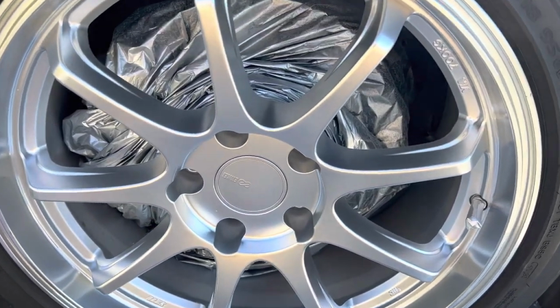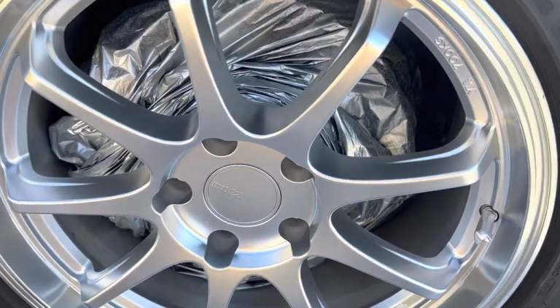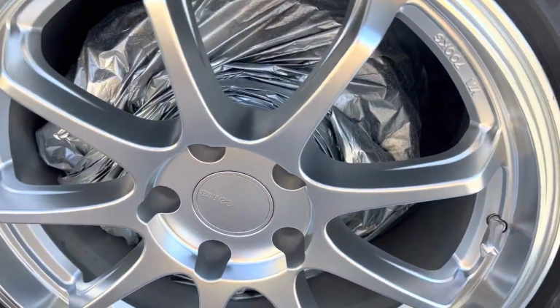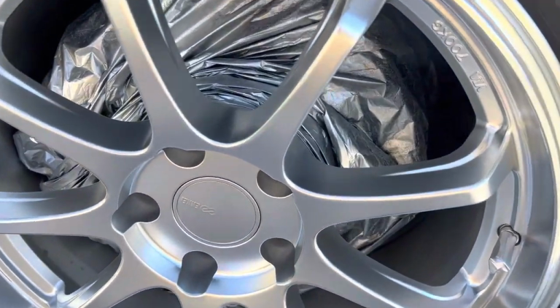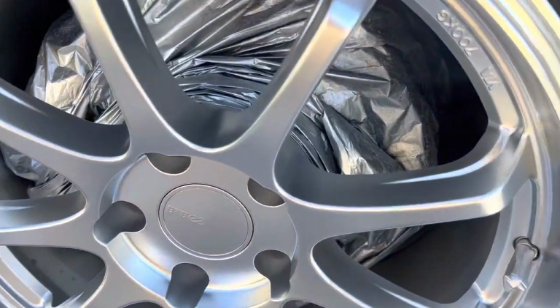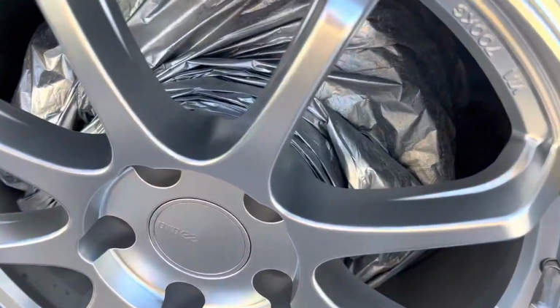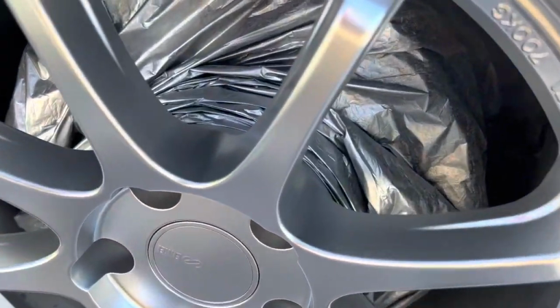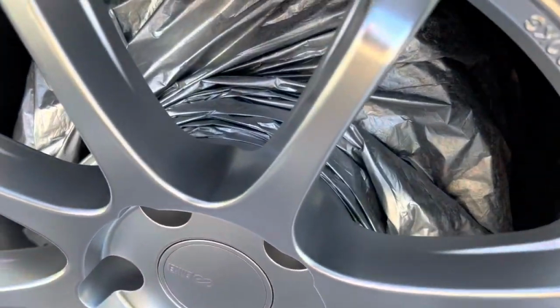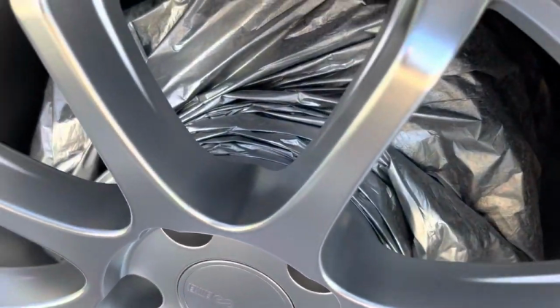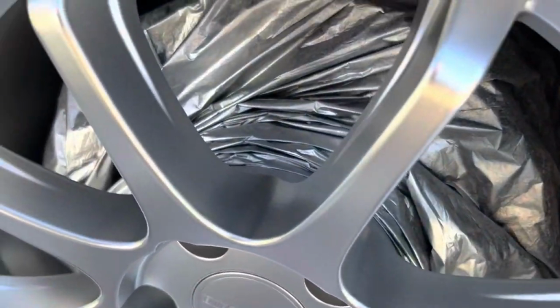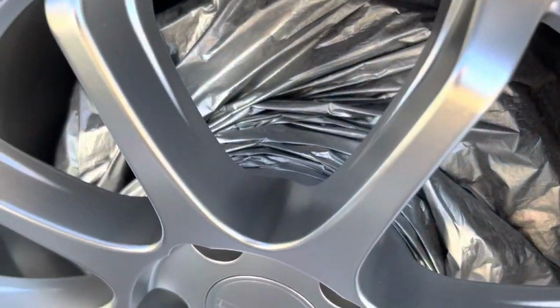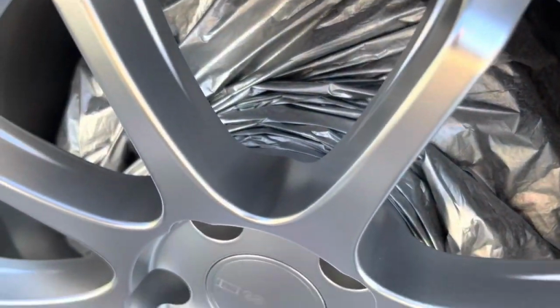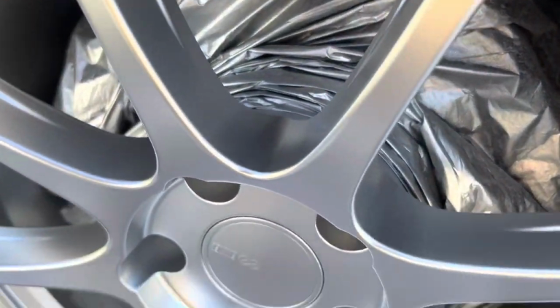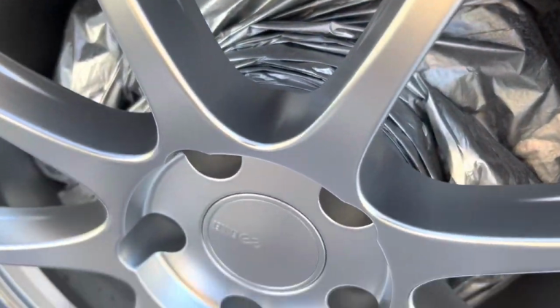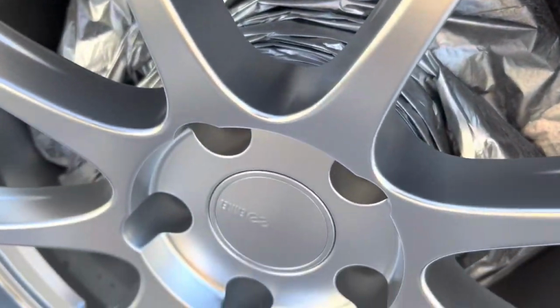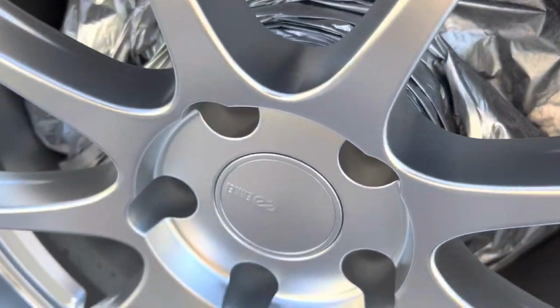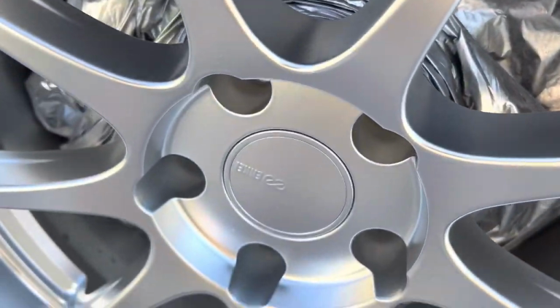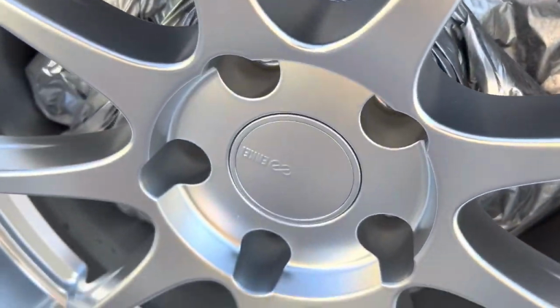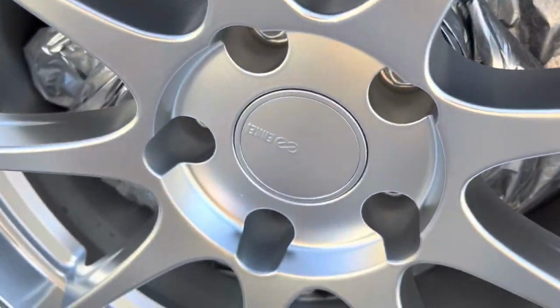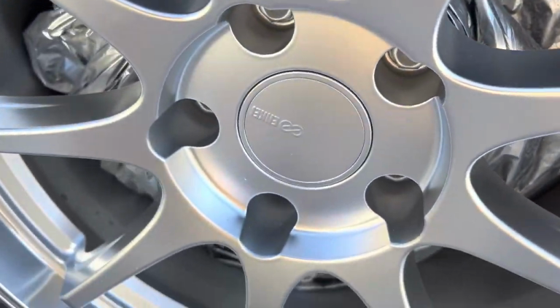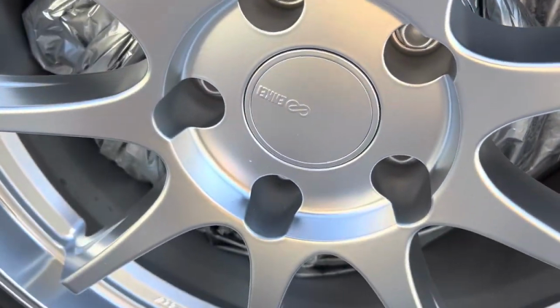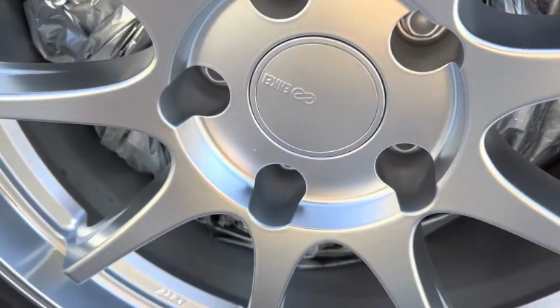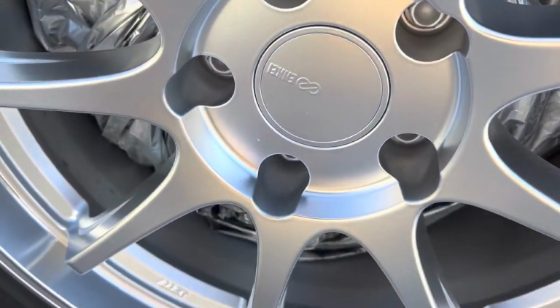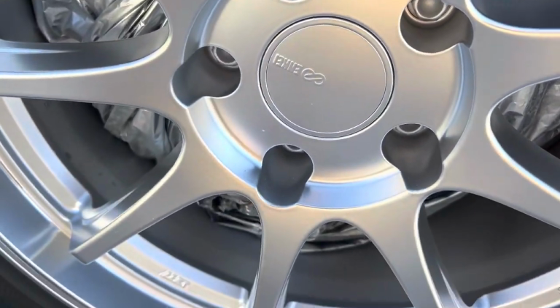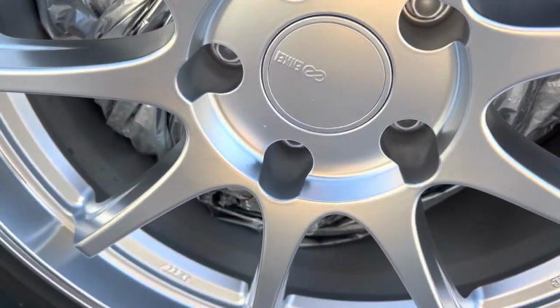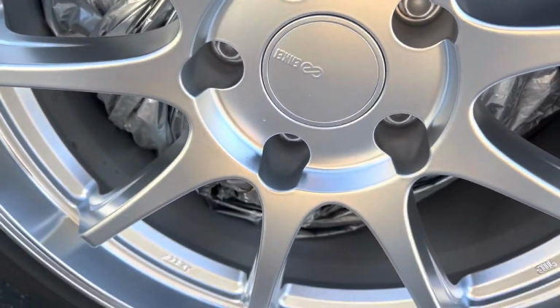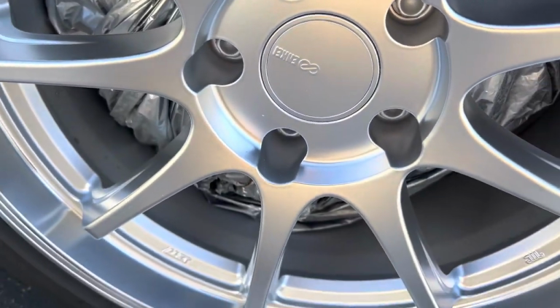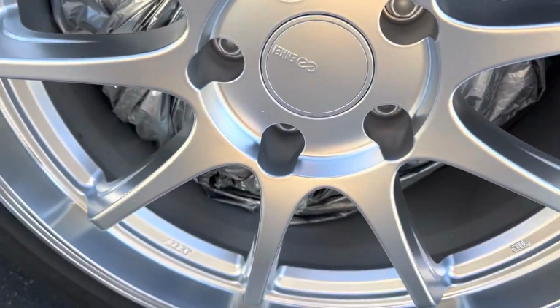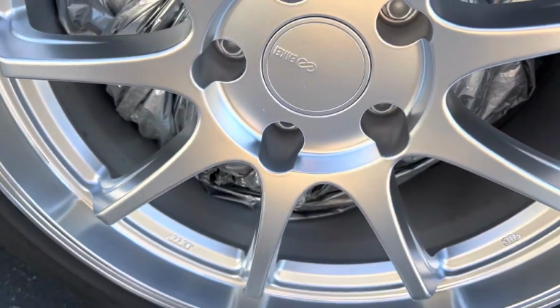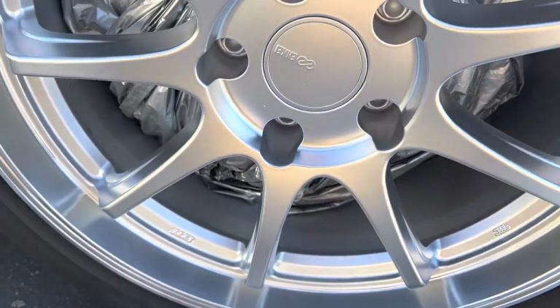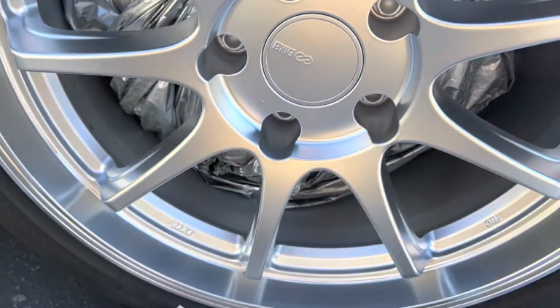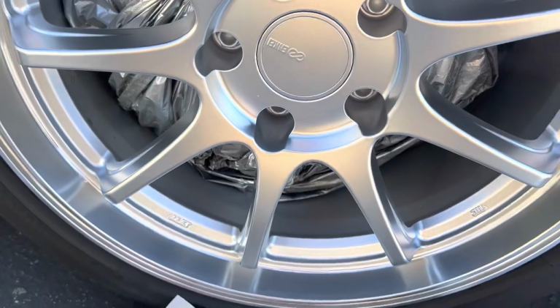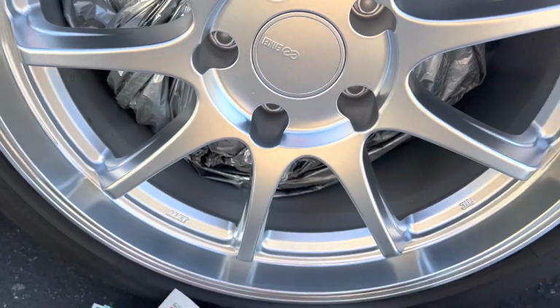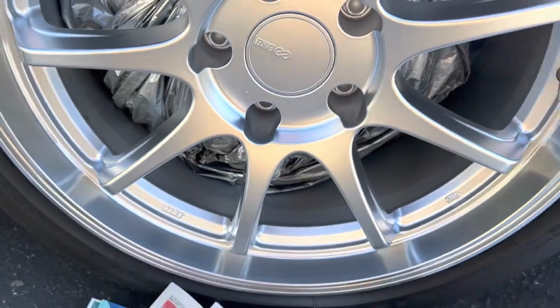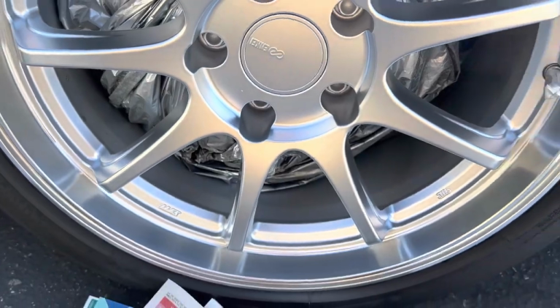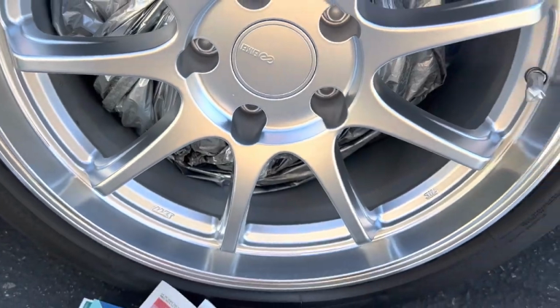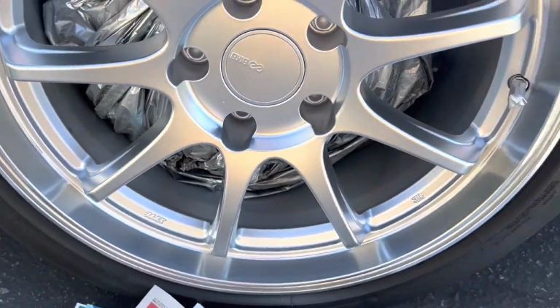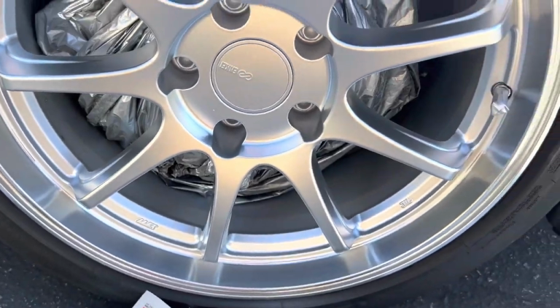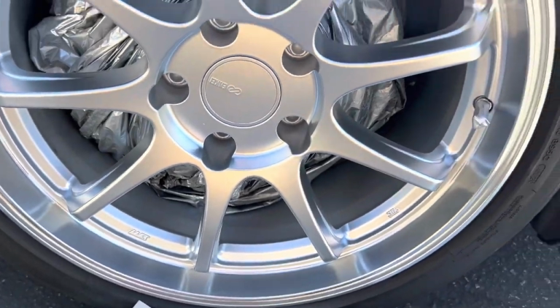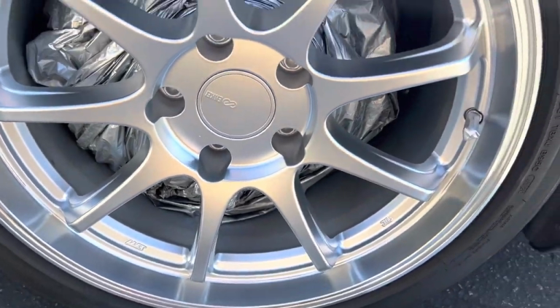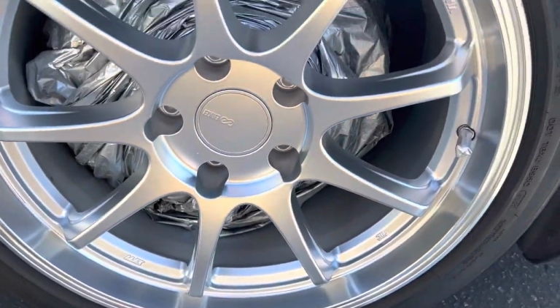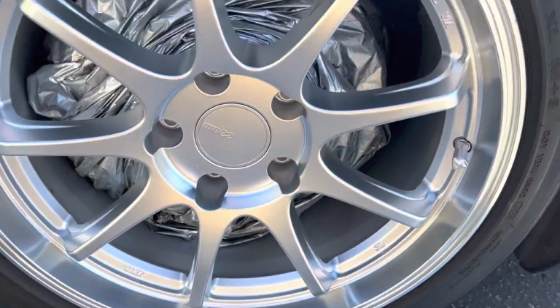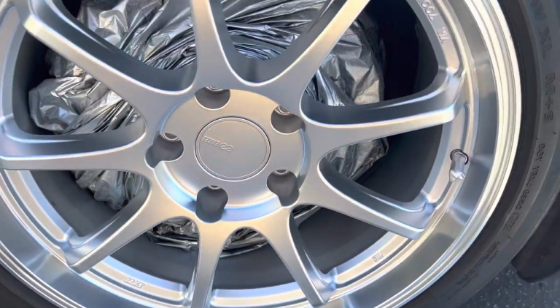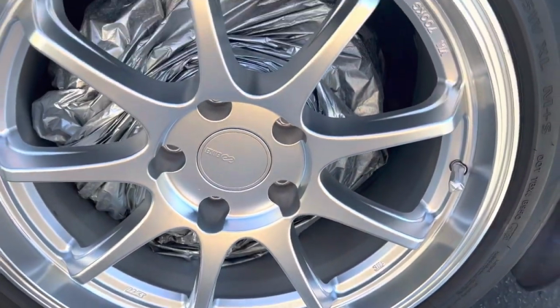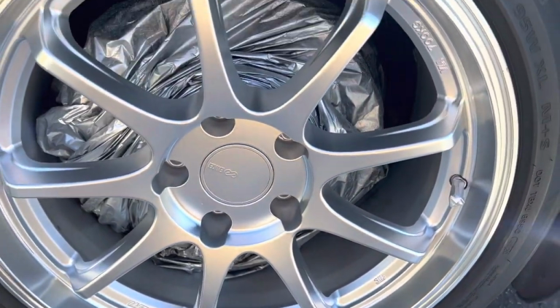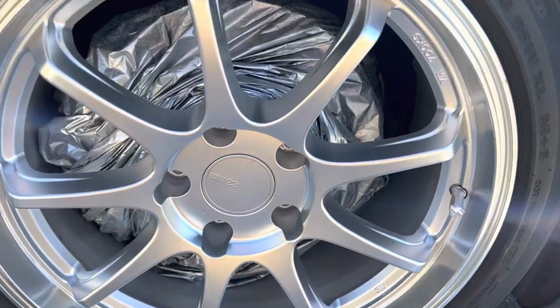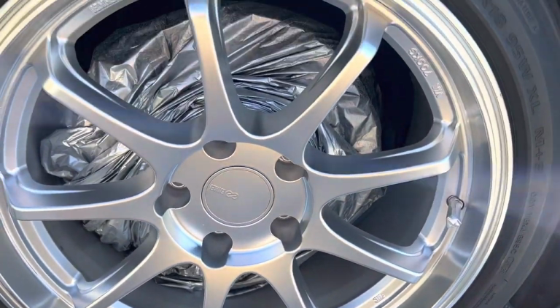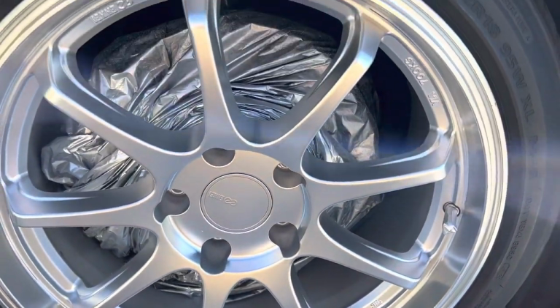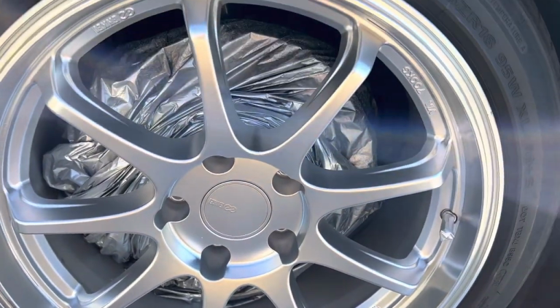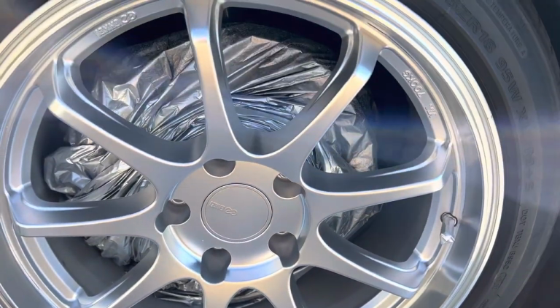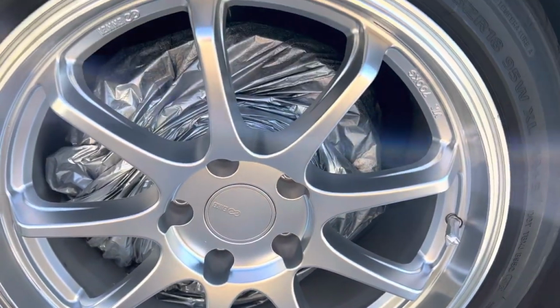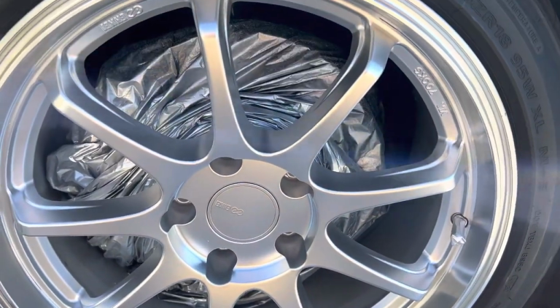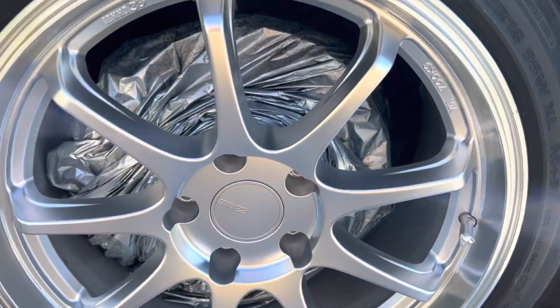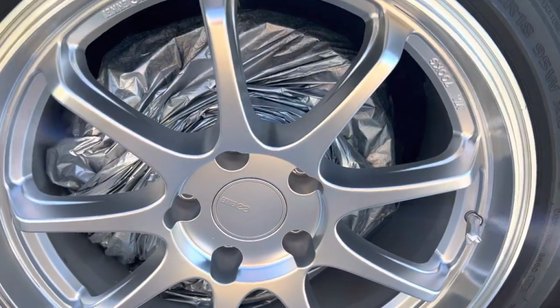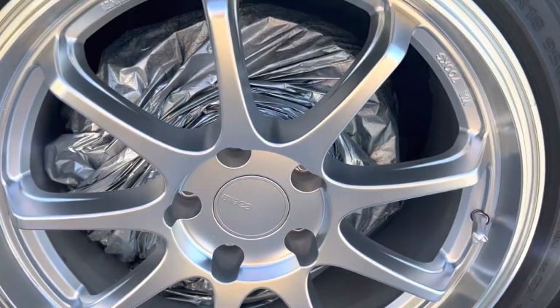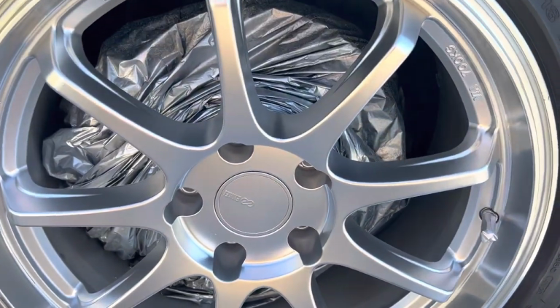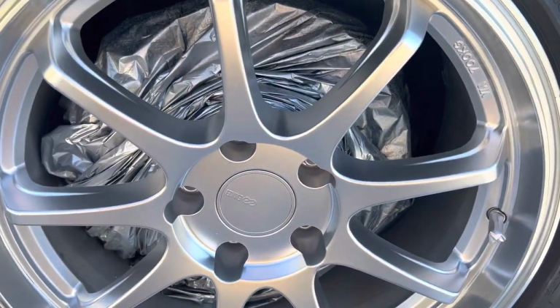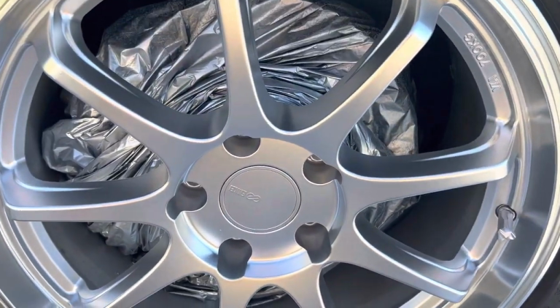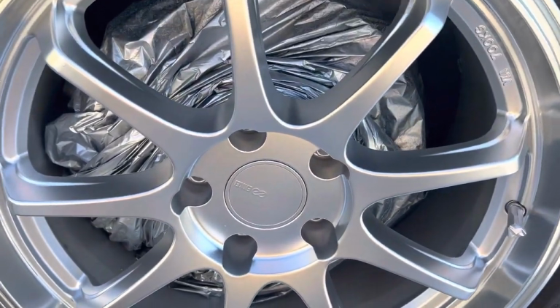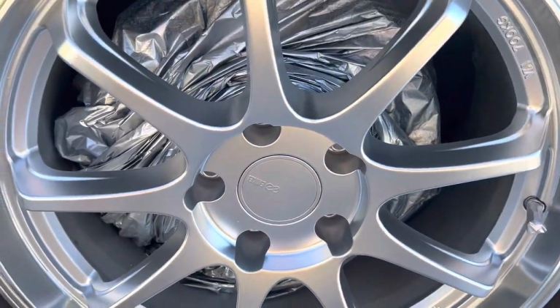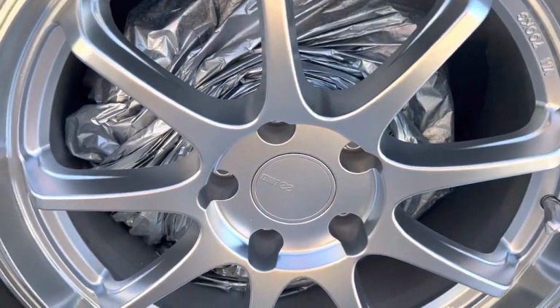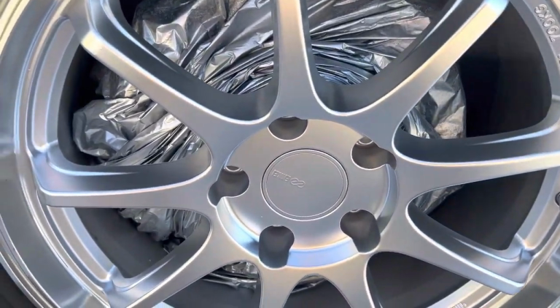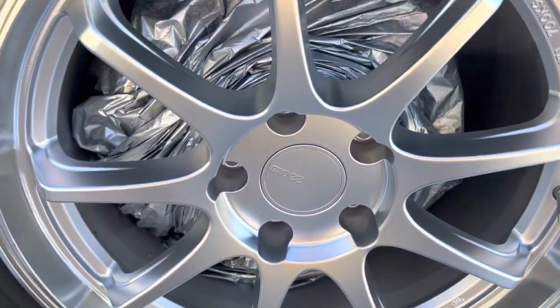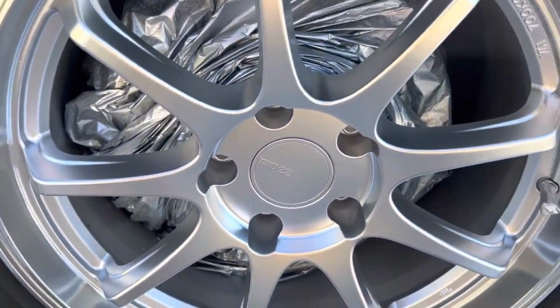Look at that — this is my good wheel. No scratch or anything on it, and it turned out pretty good.